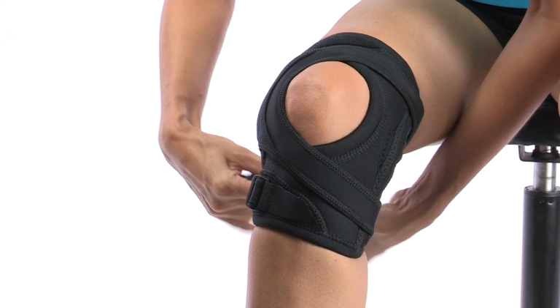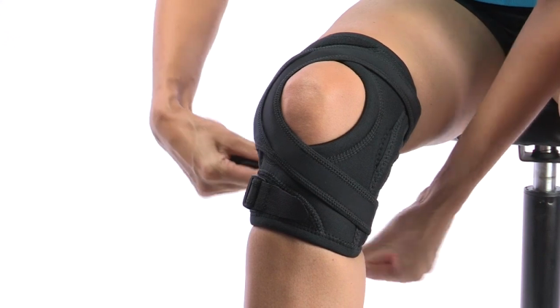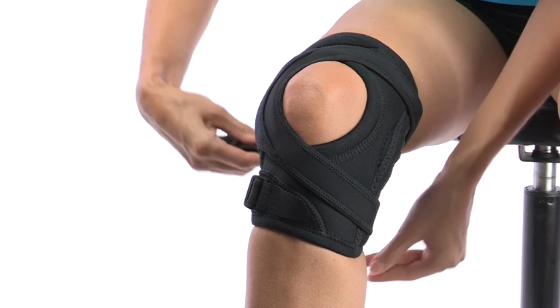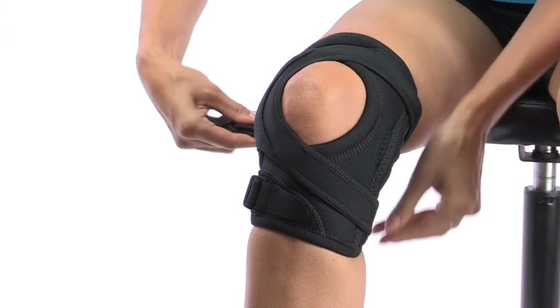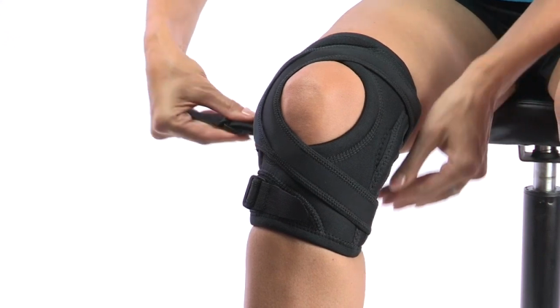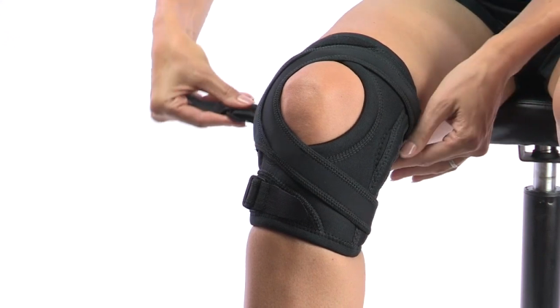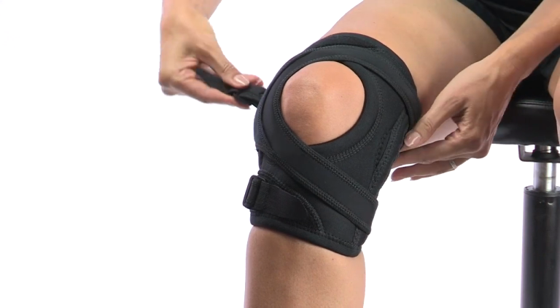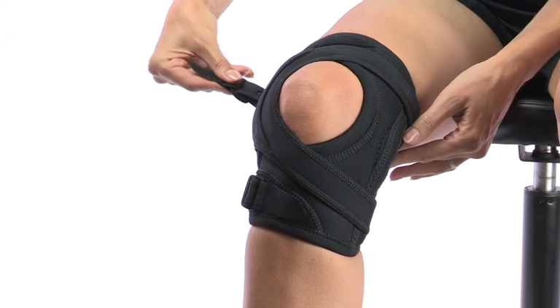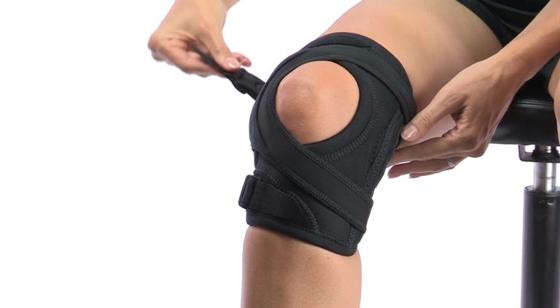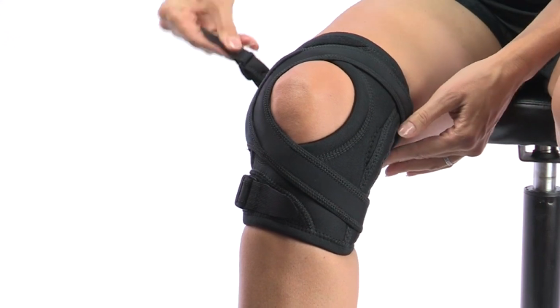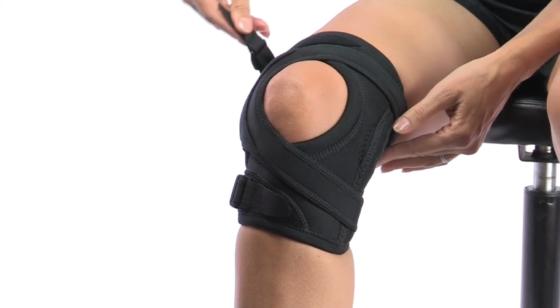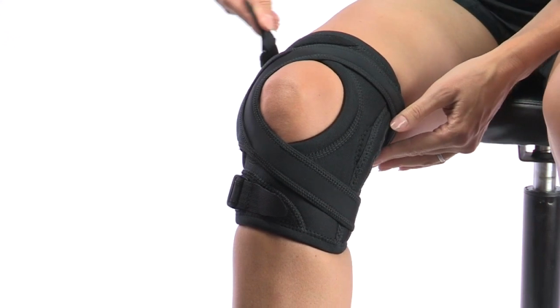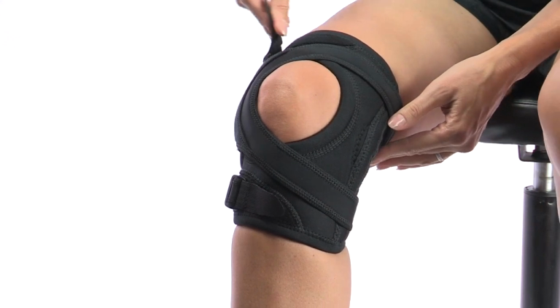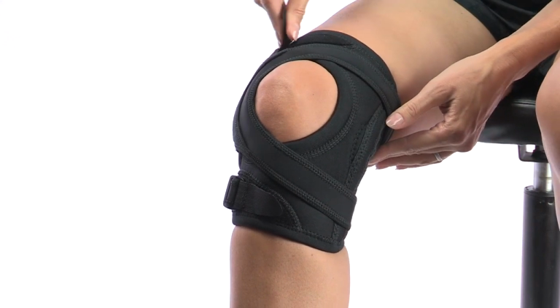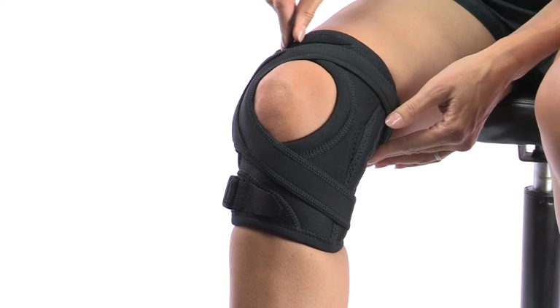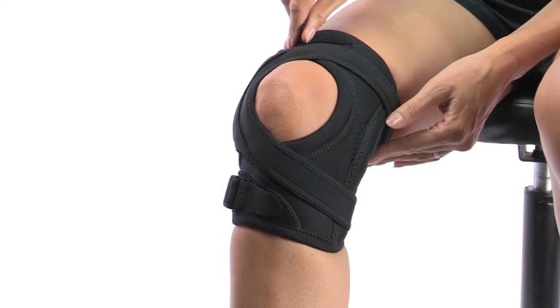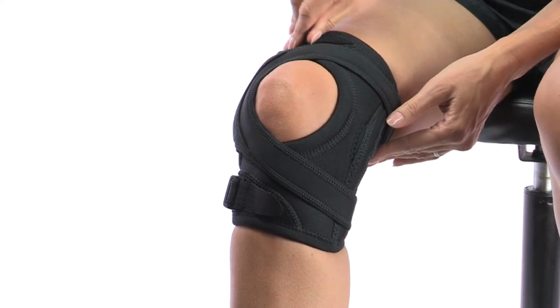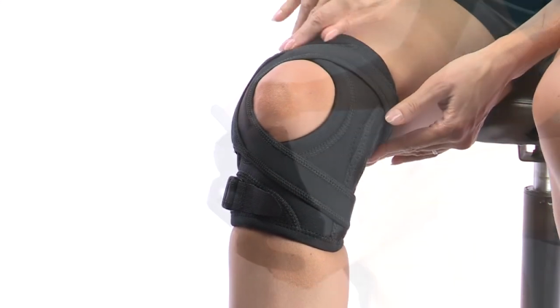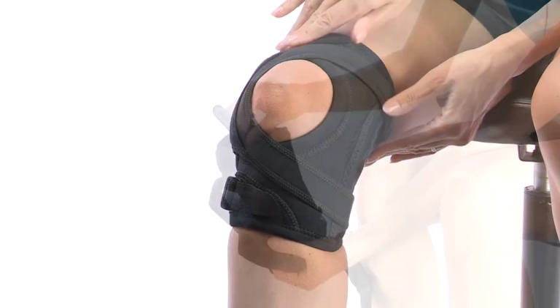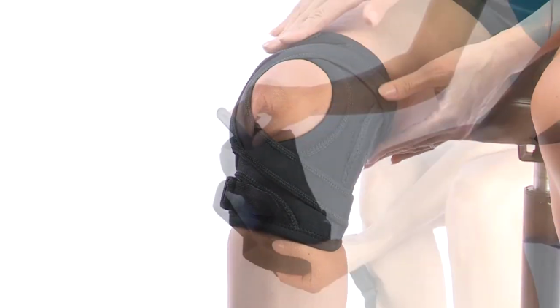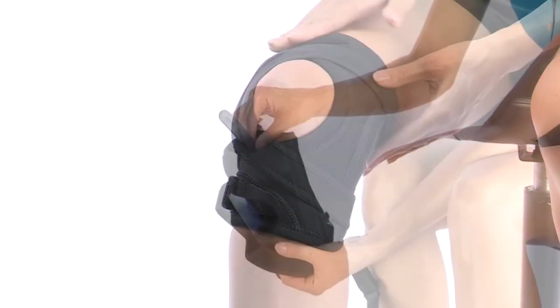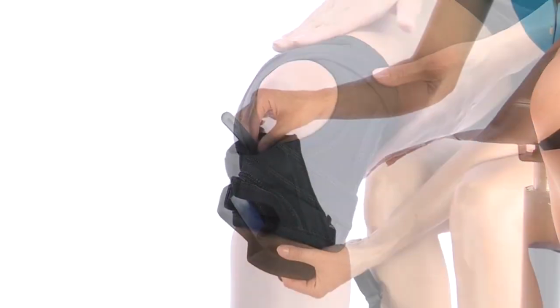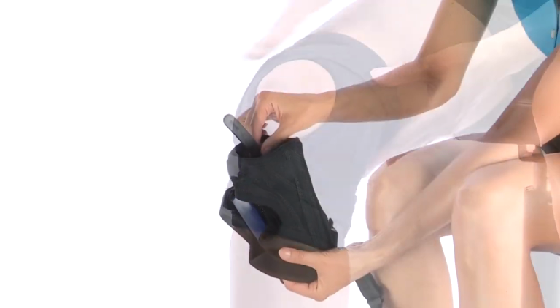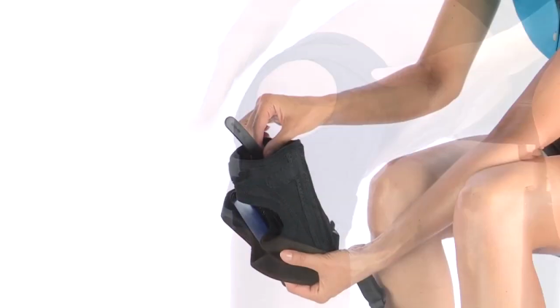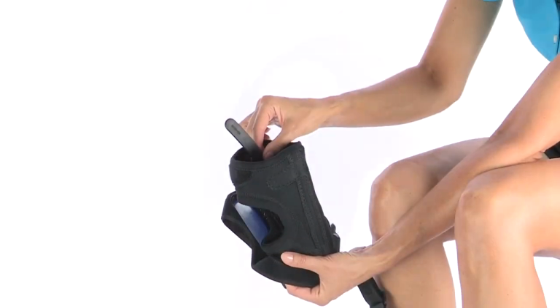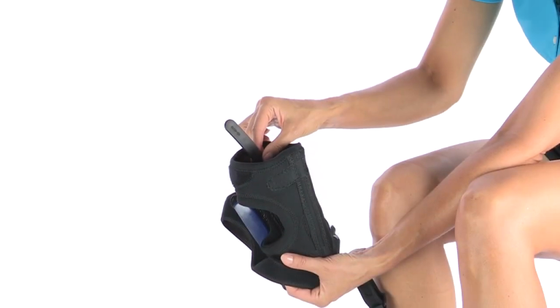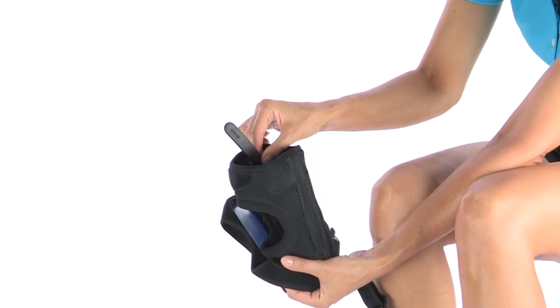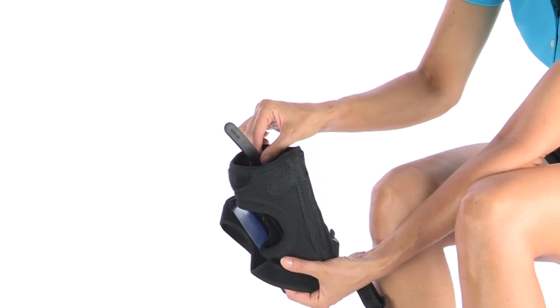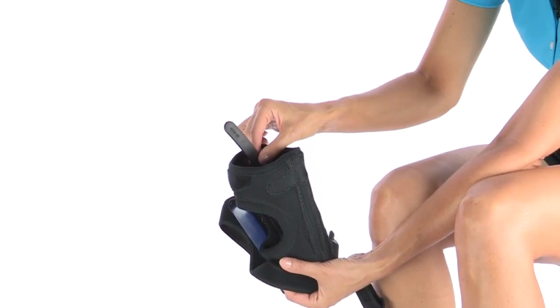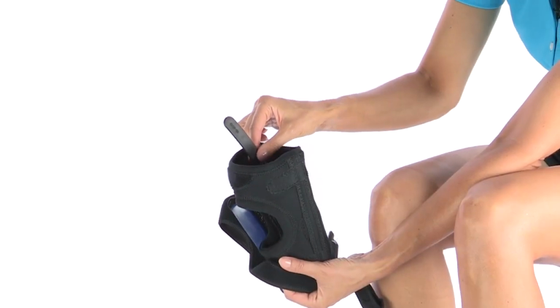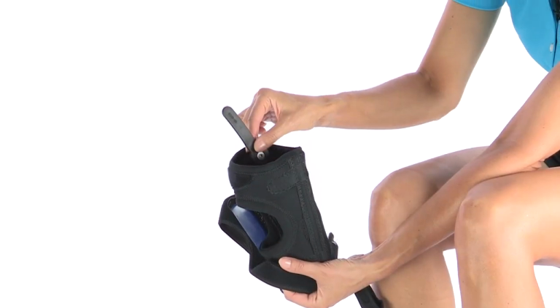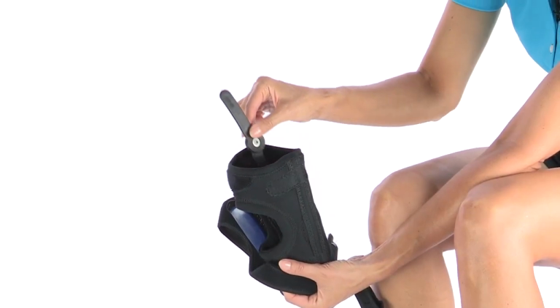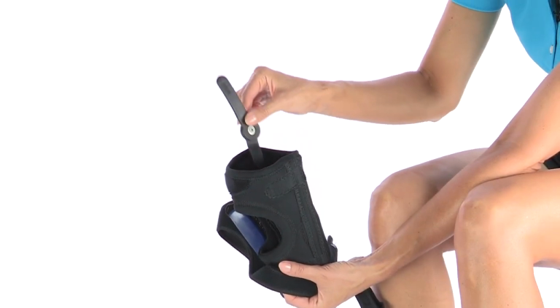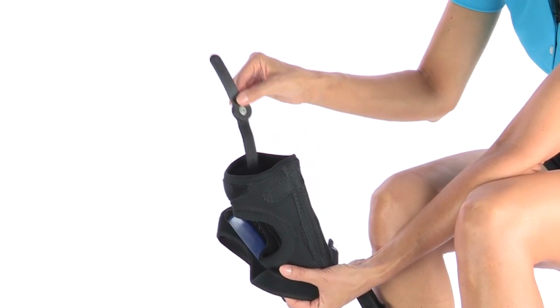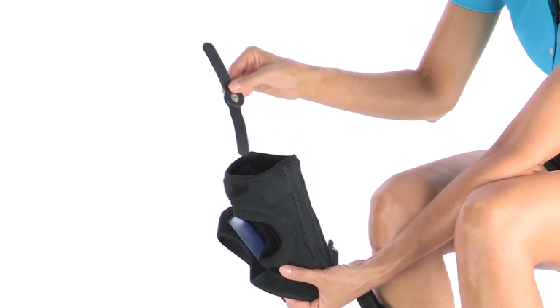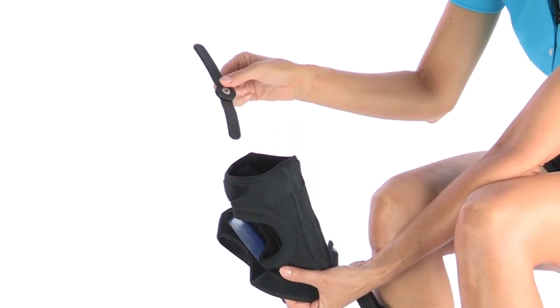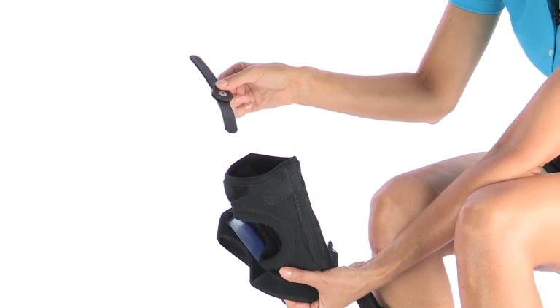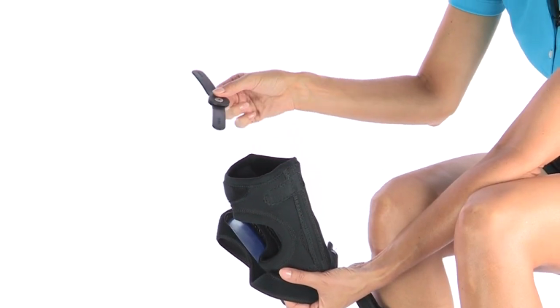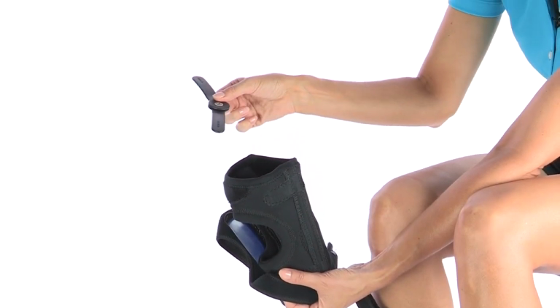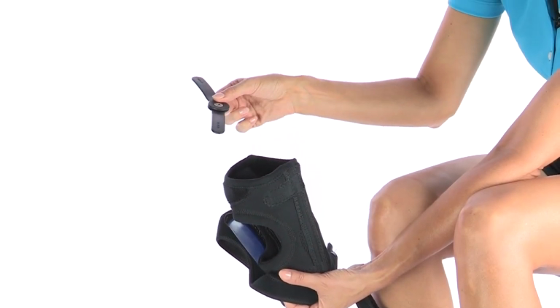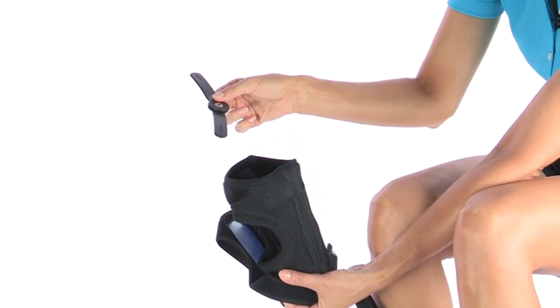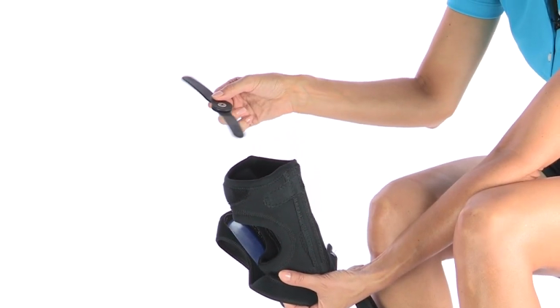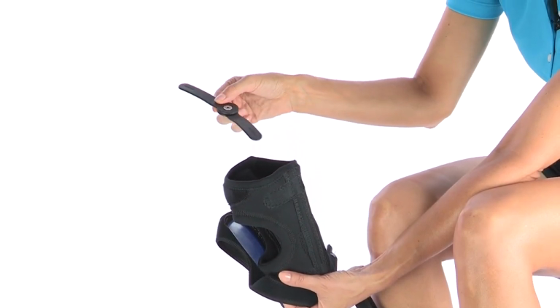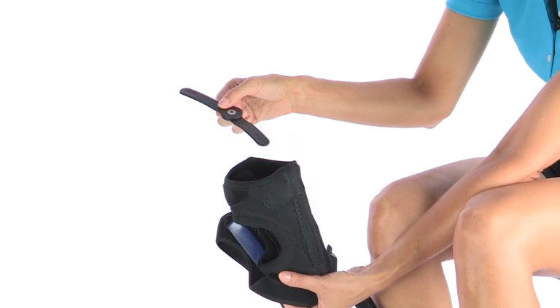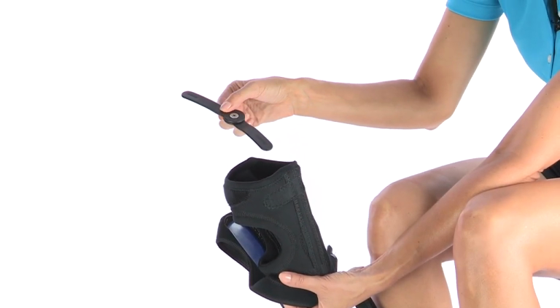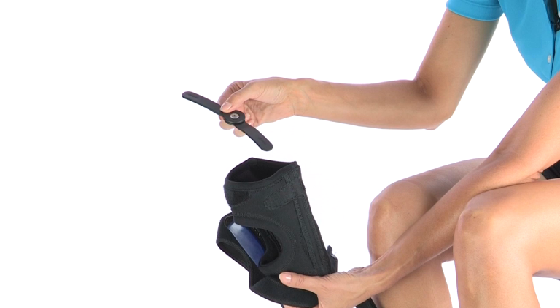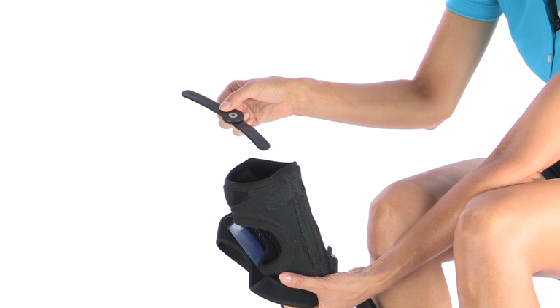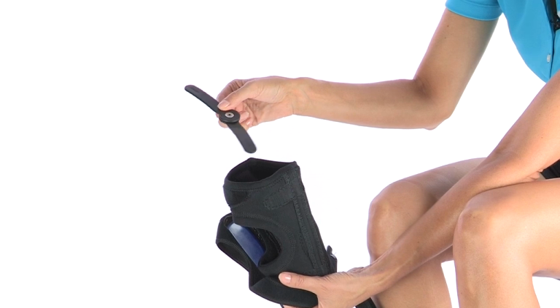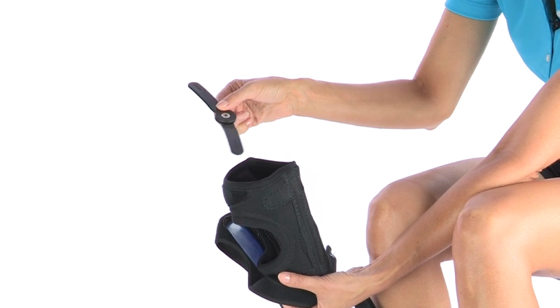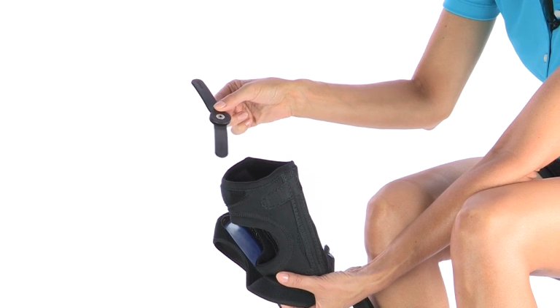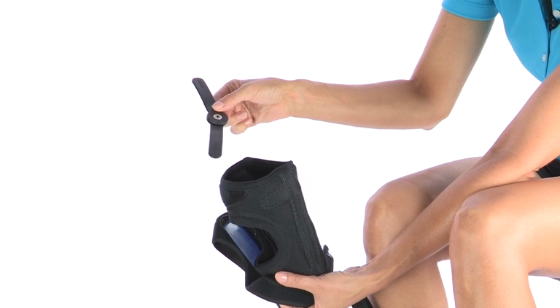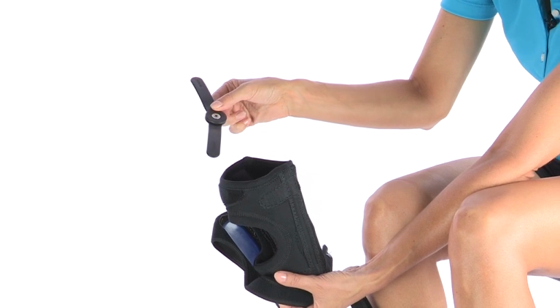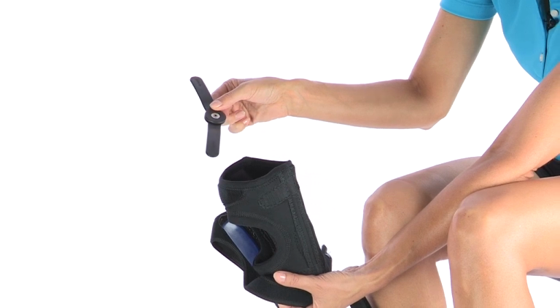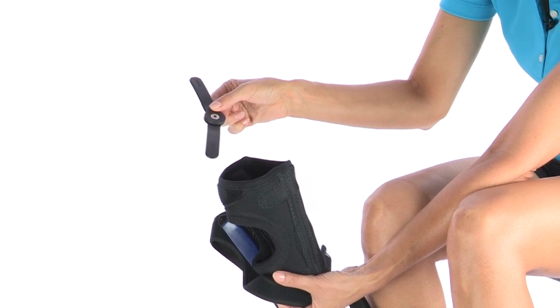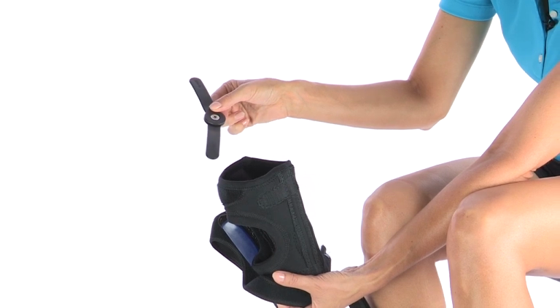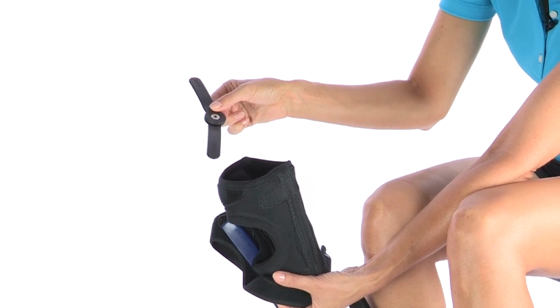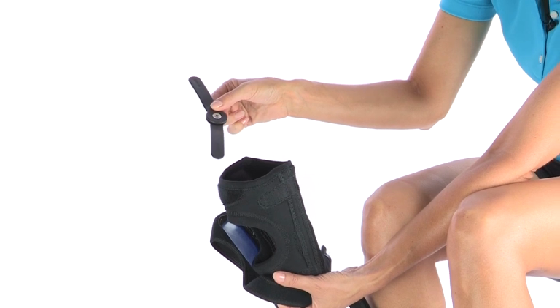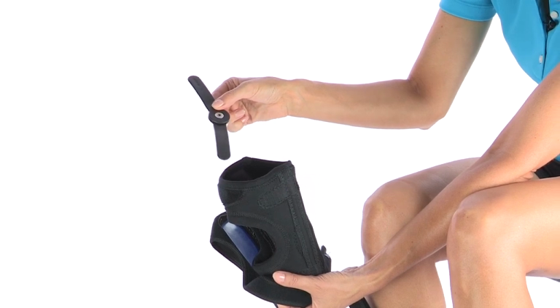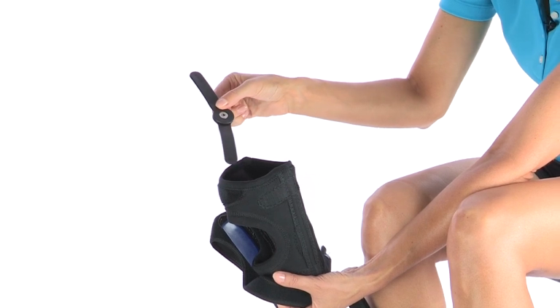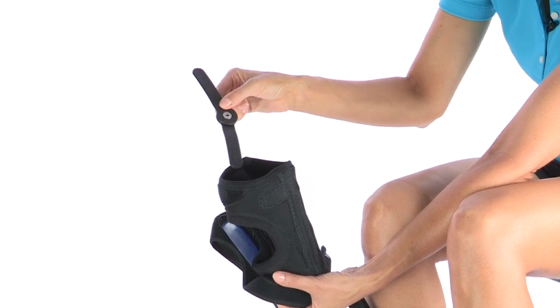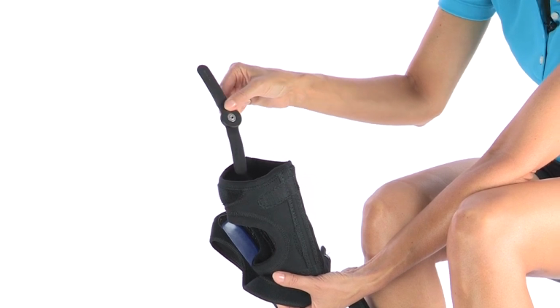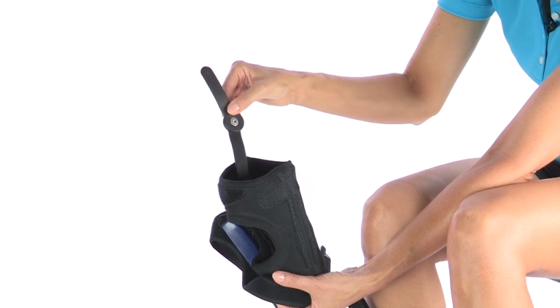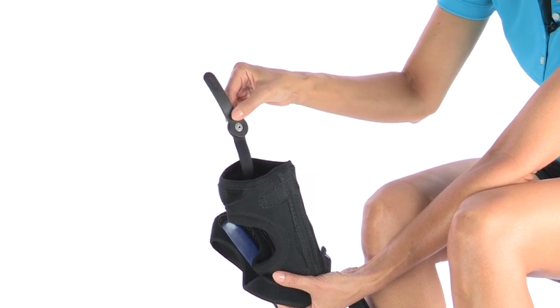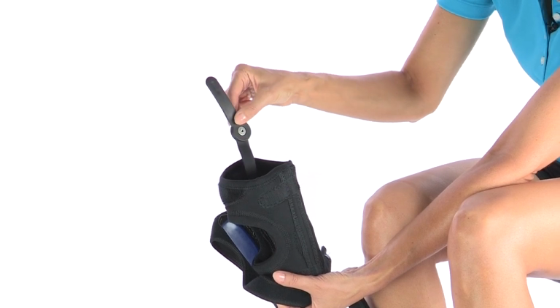It's lightweight for all-day comfort. The semi-flexible nylon hinges come with the brace for optional medial or lateral support.